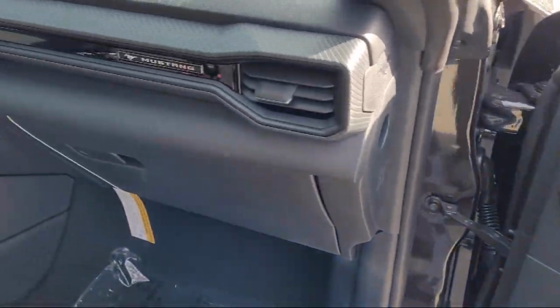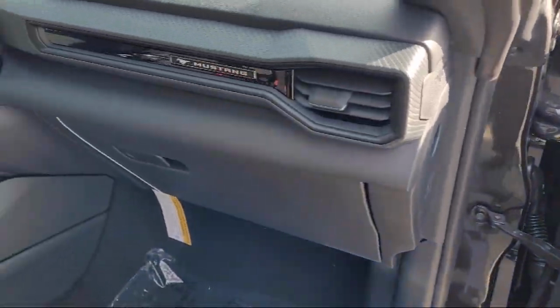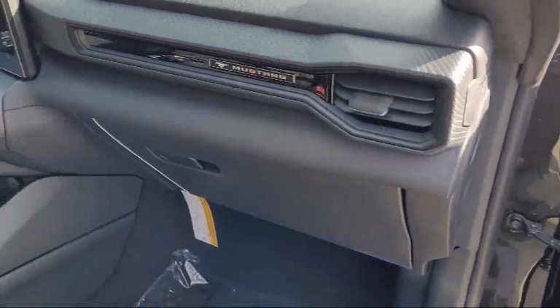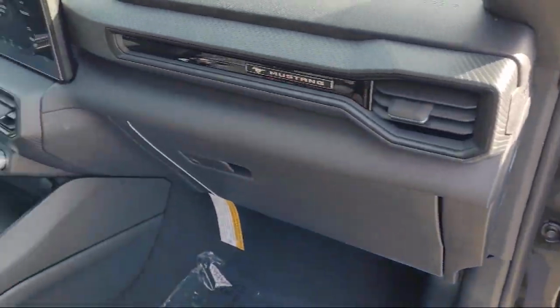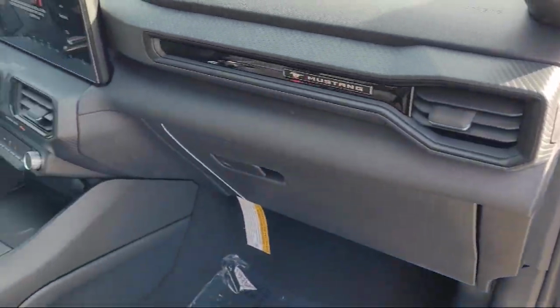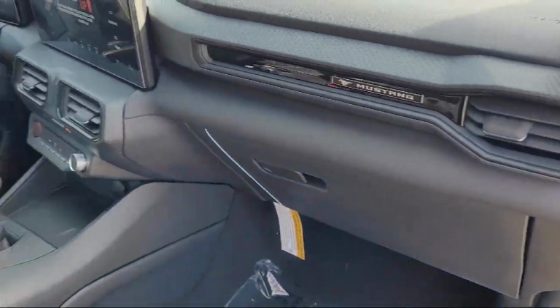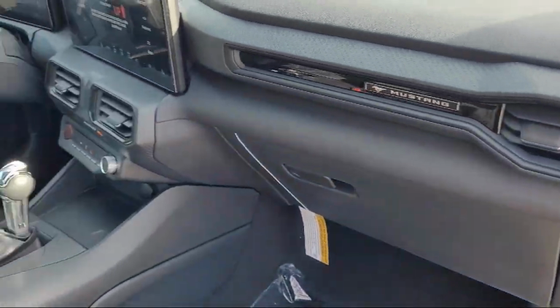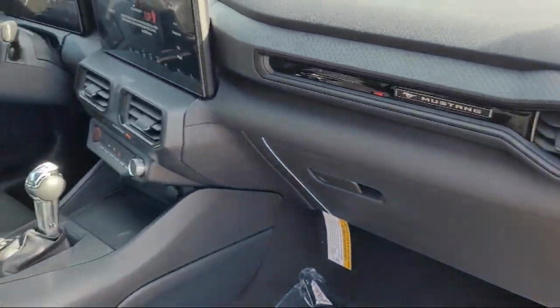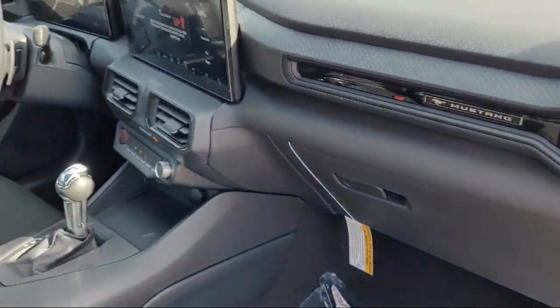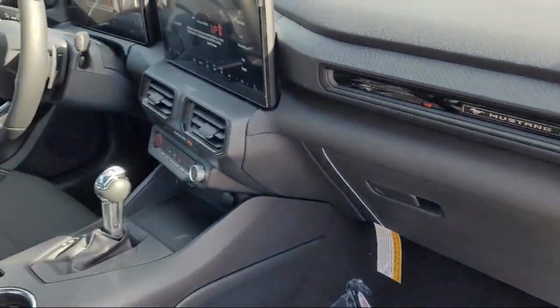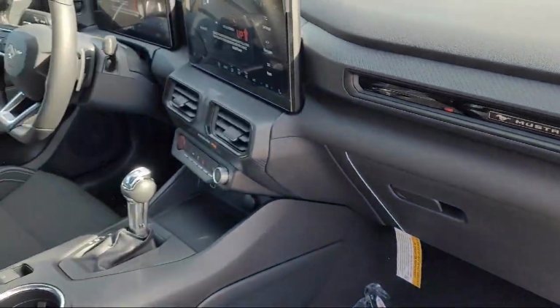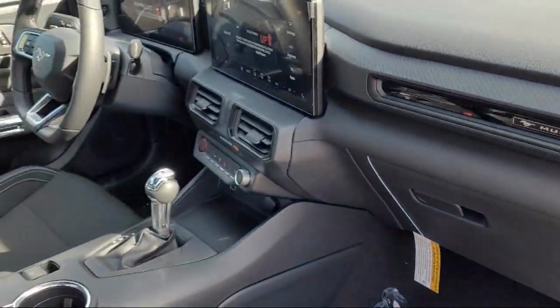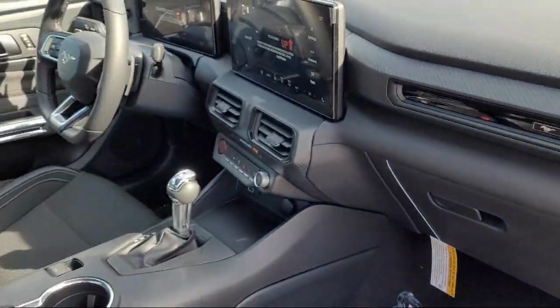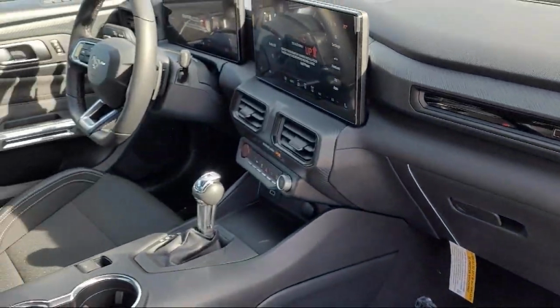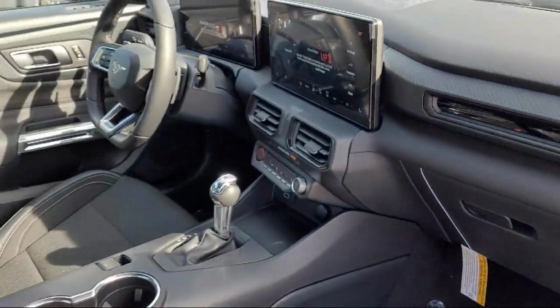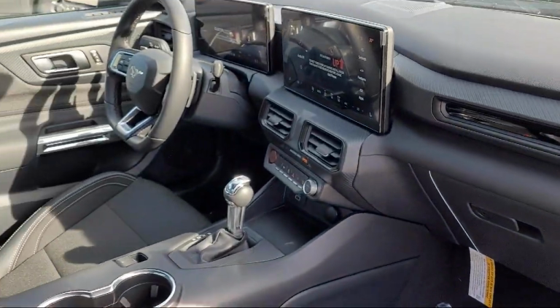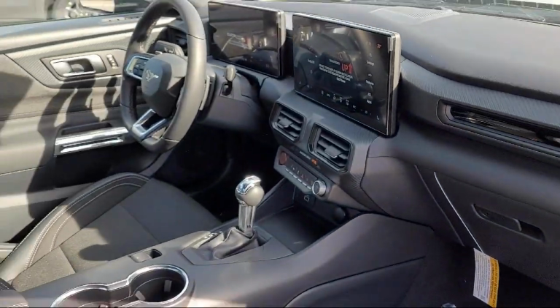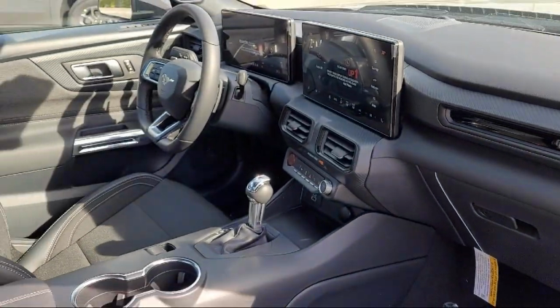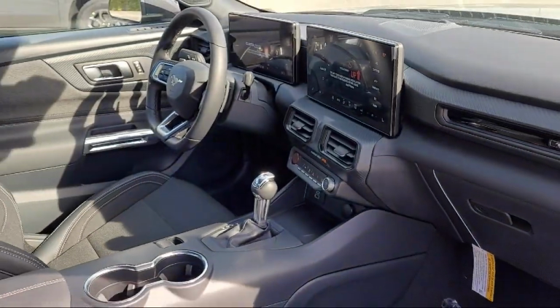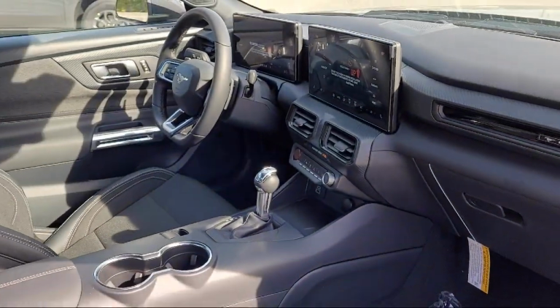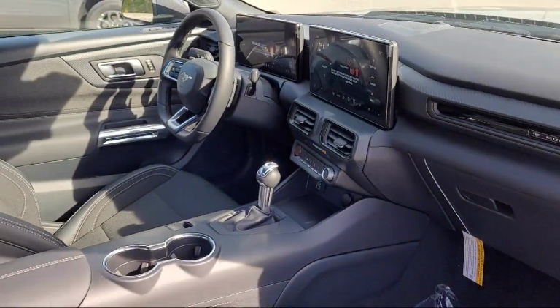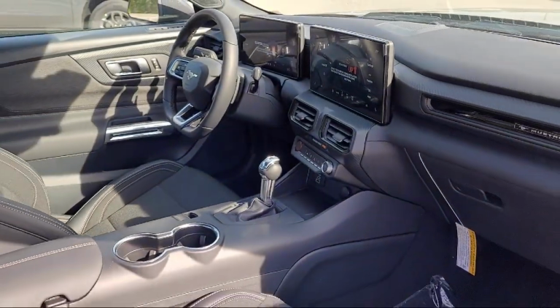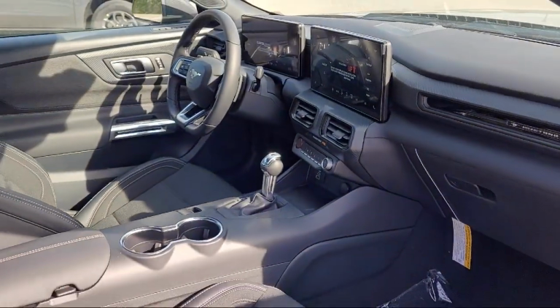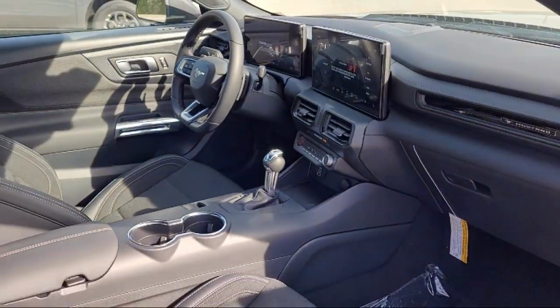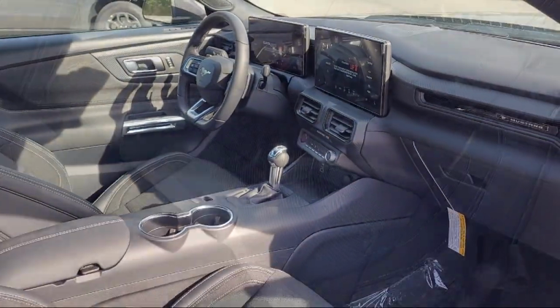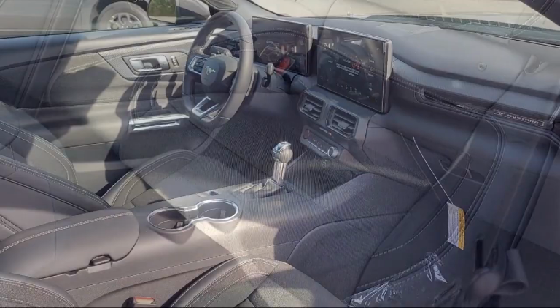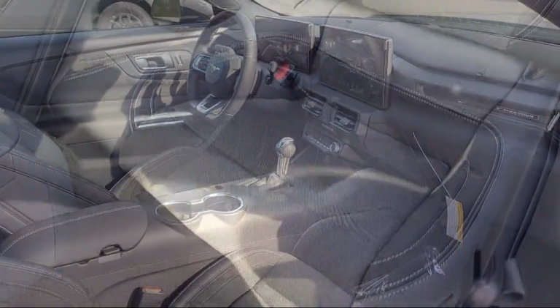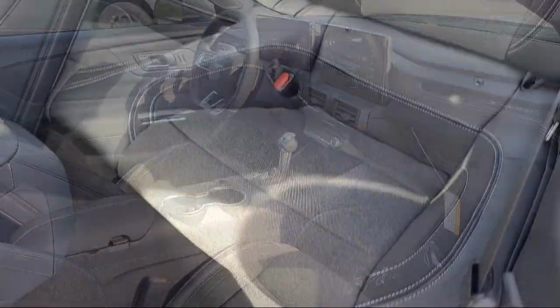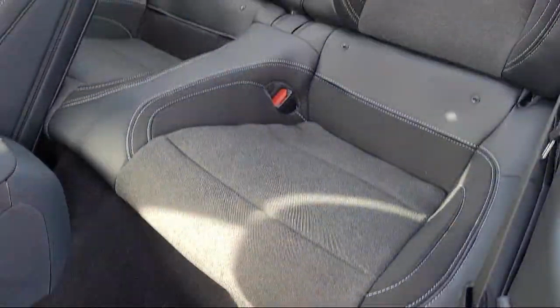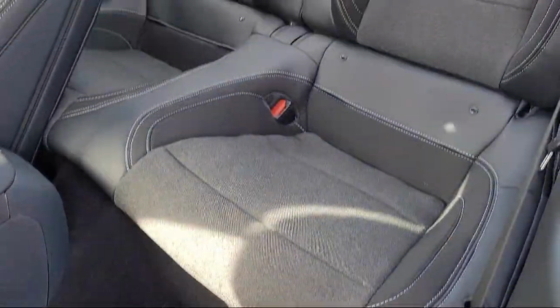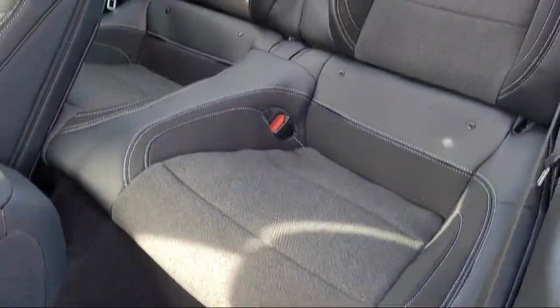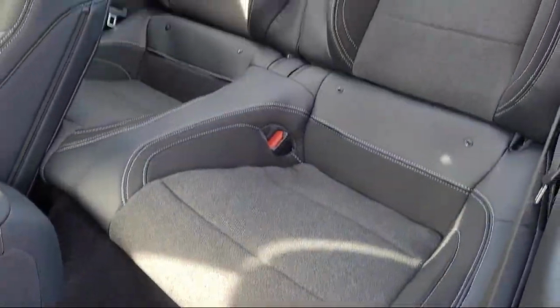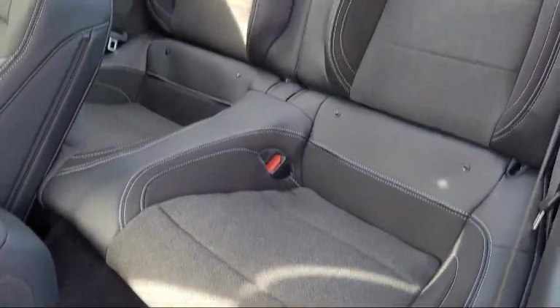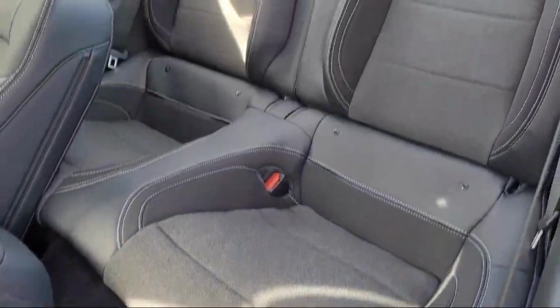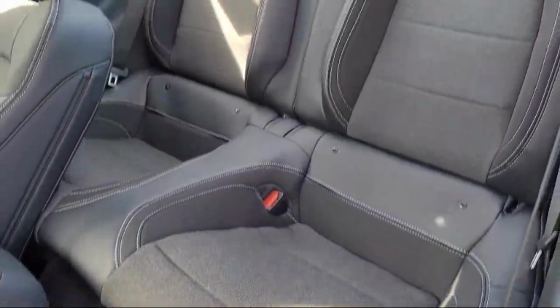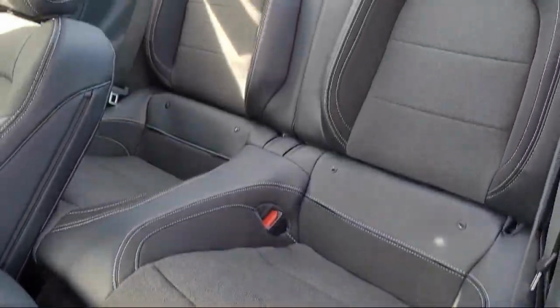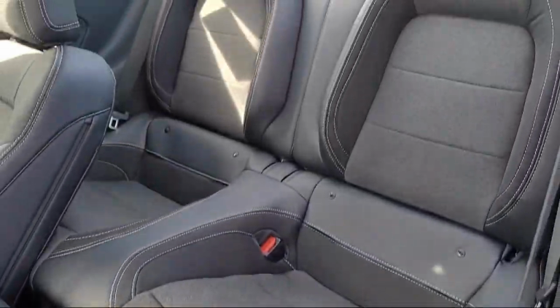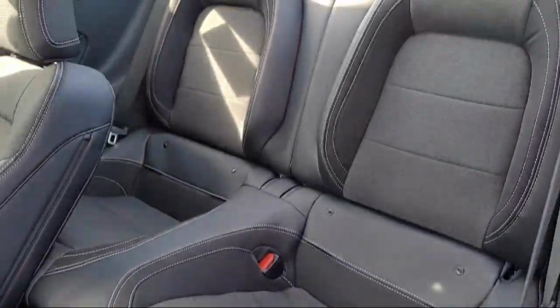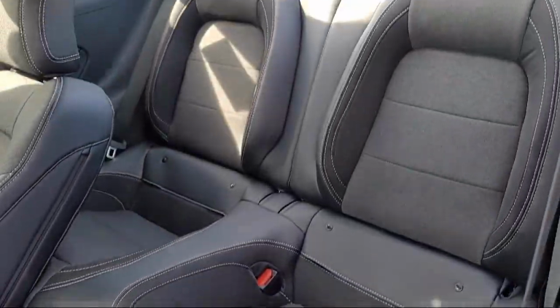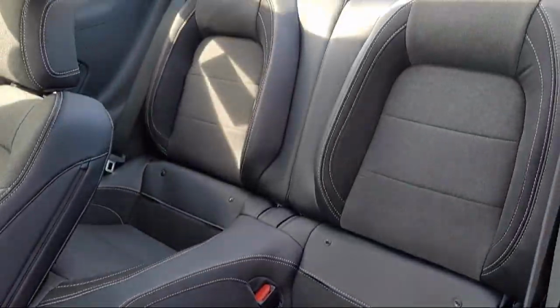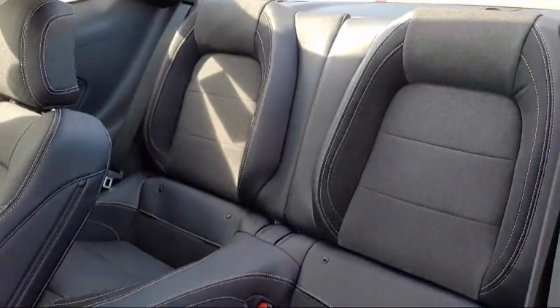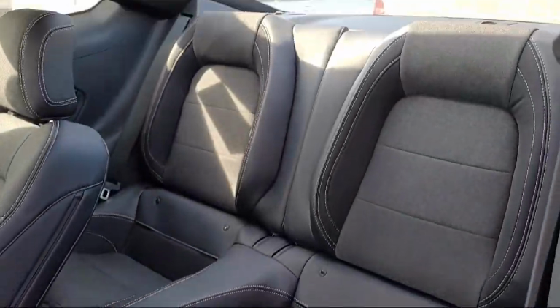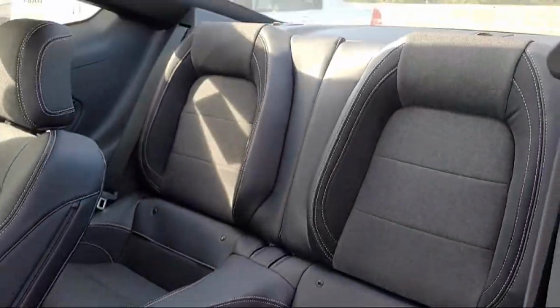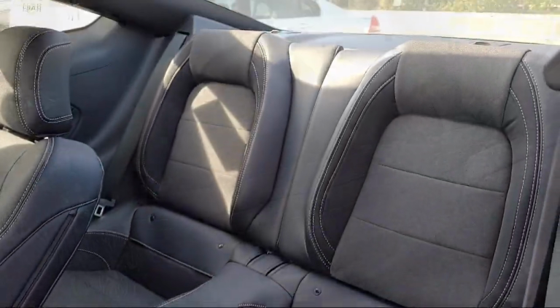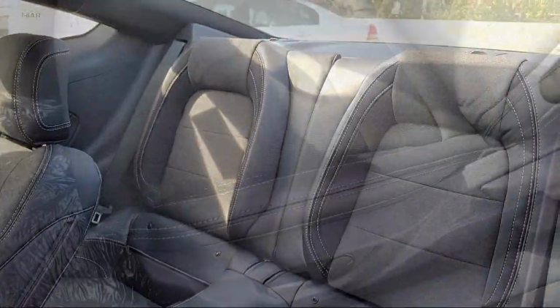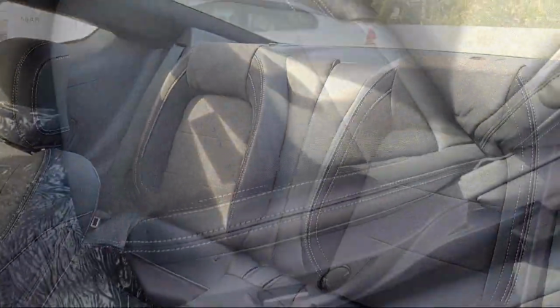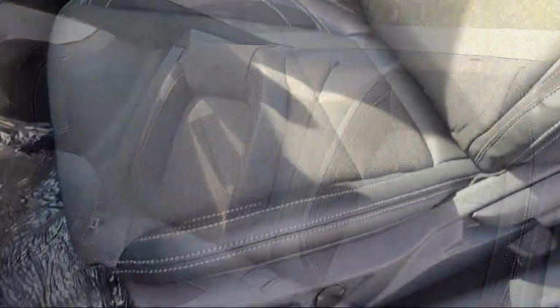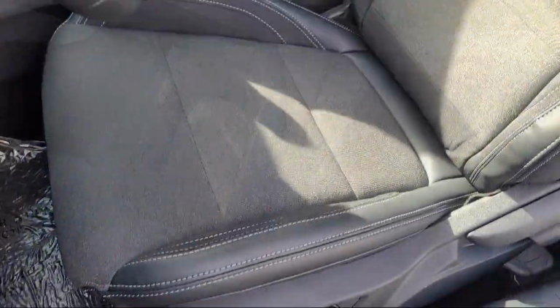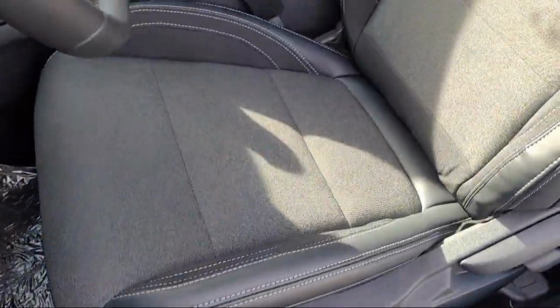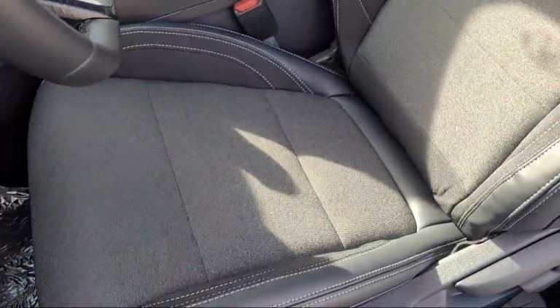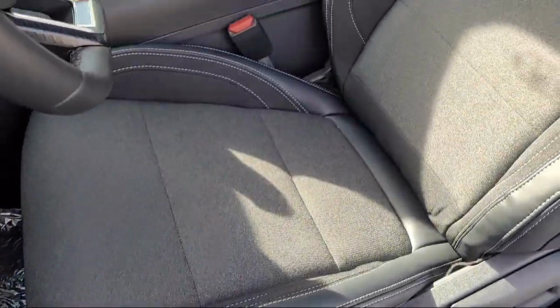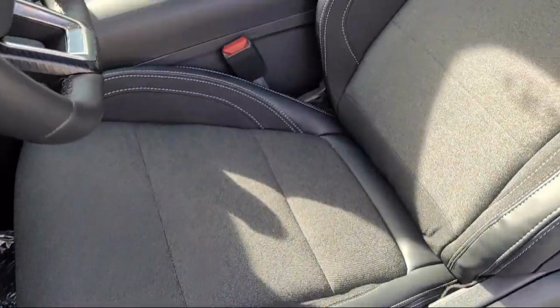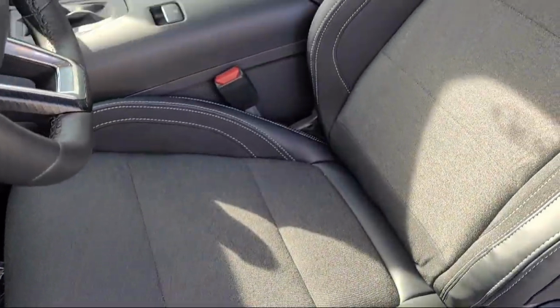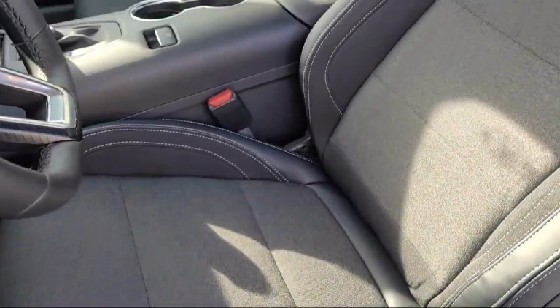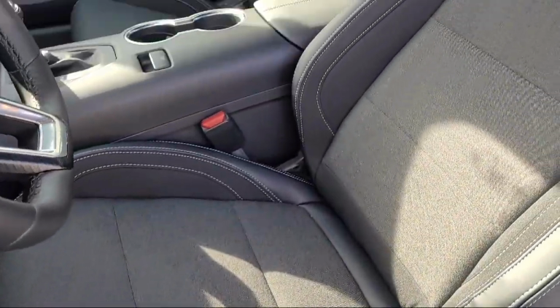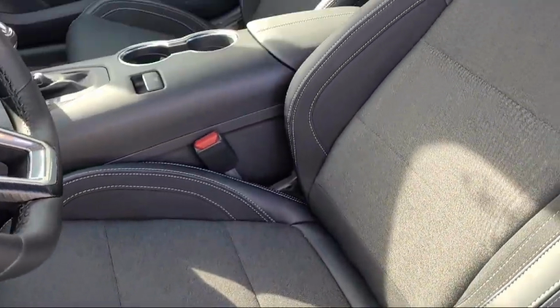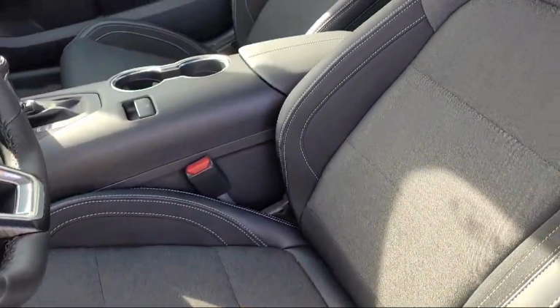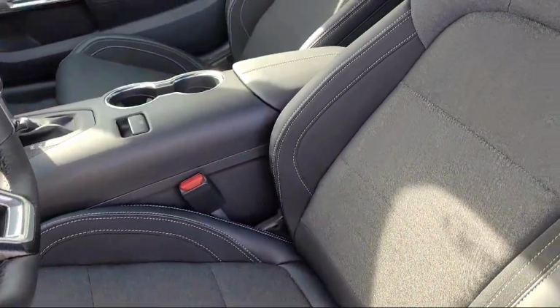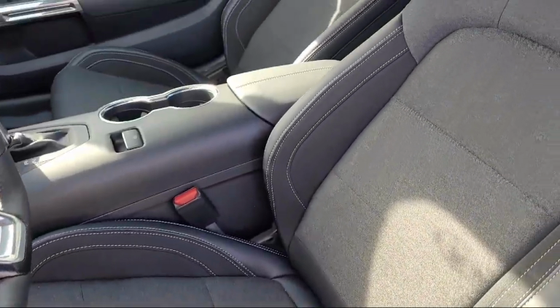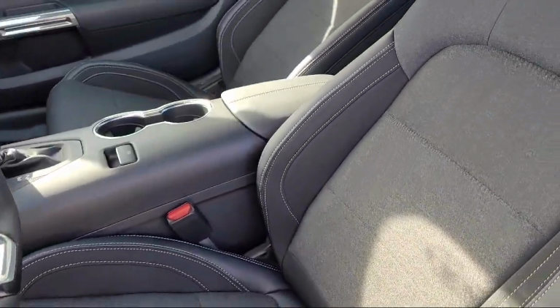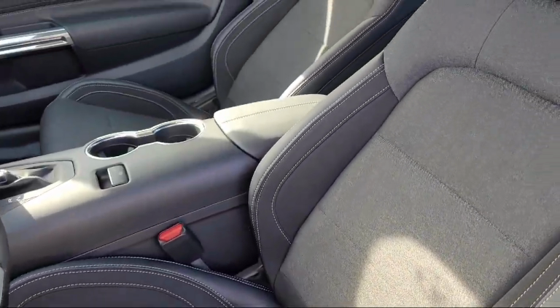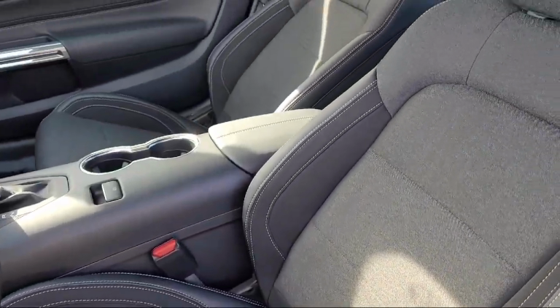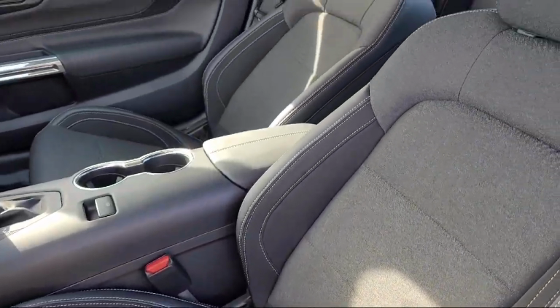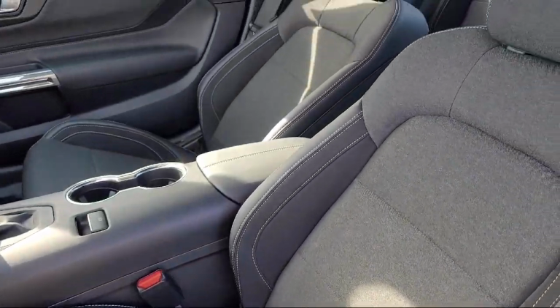Also featured are speed sensing steering, outside temperature display, auto high beam headlamp control, and steering wheel controls.